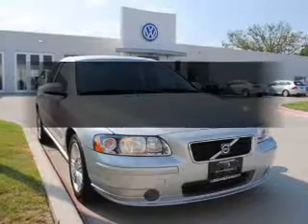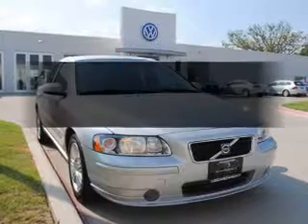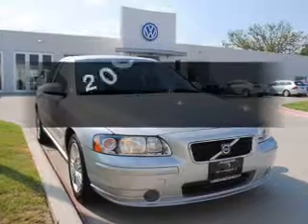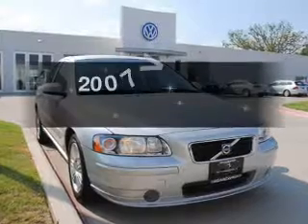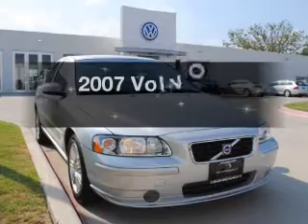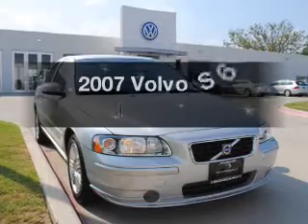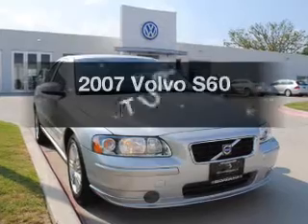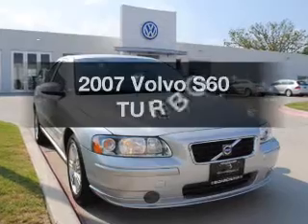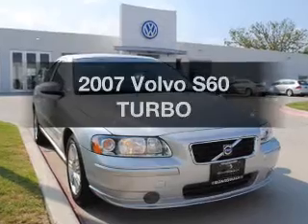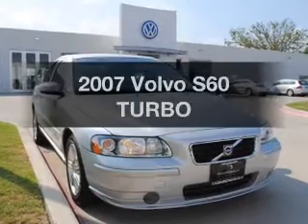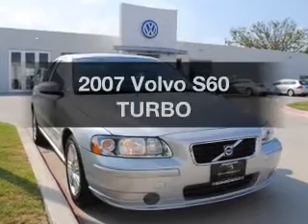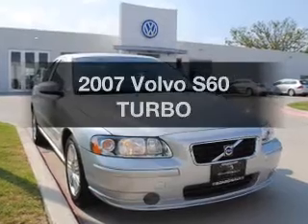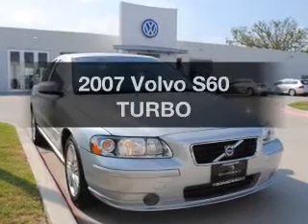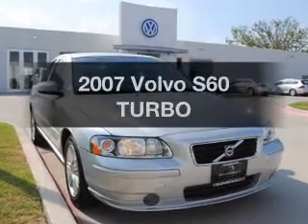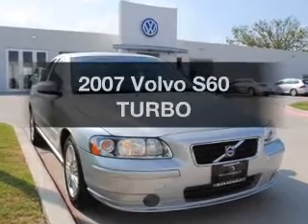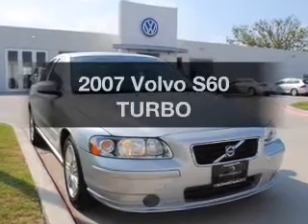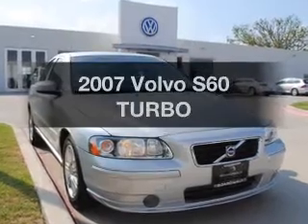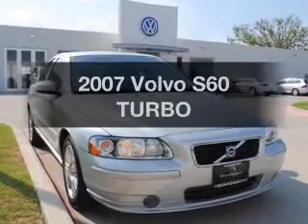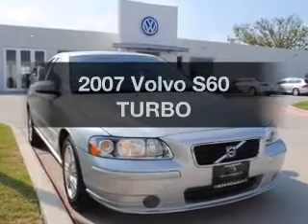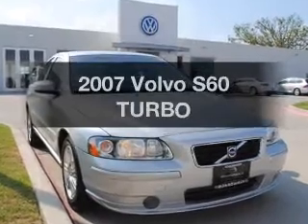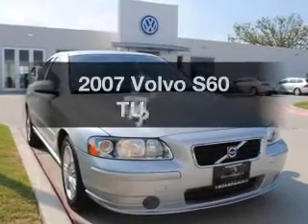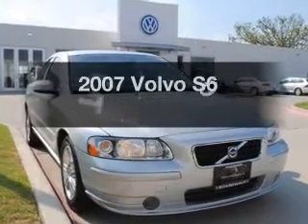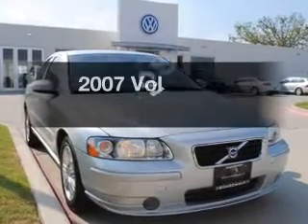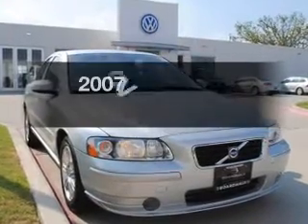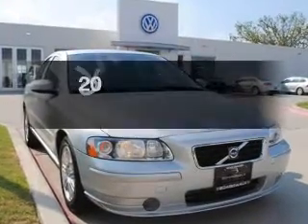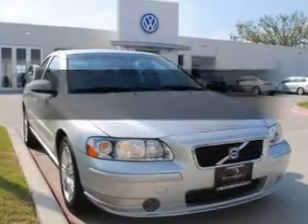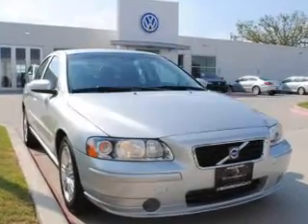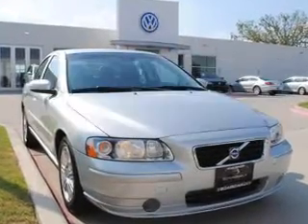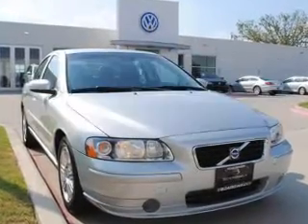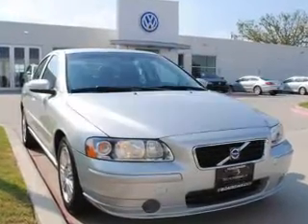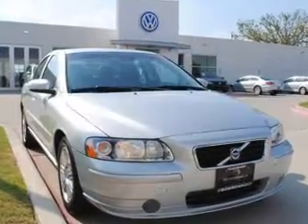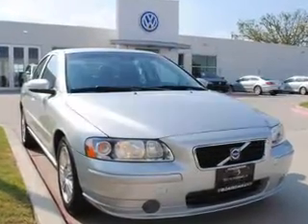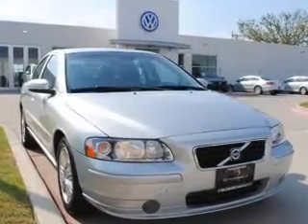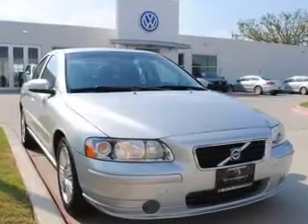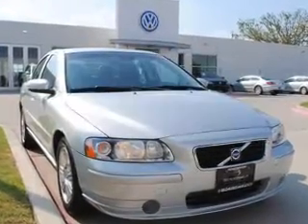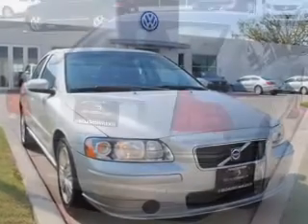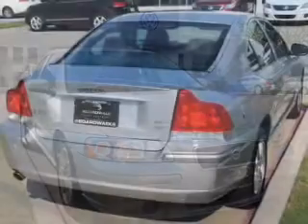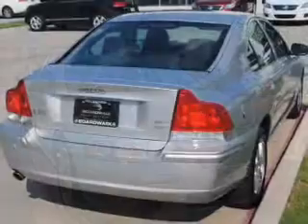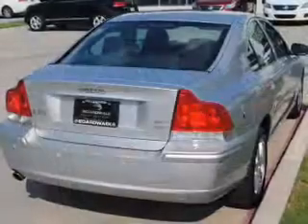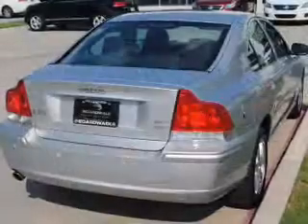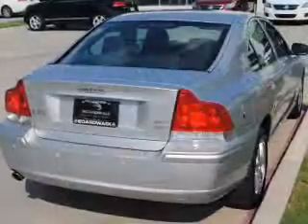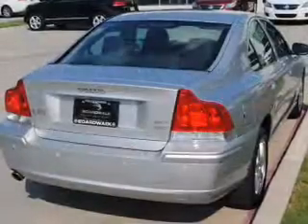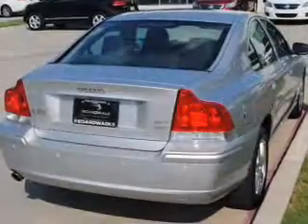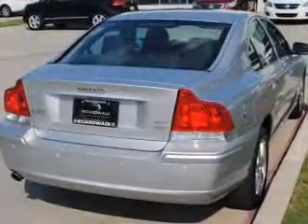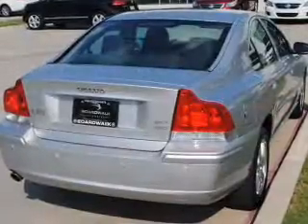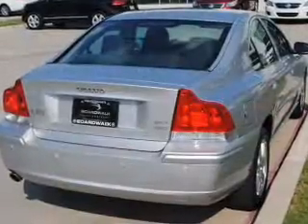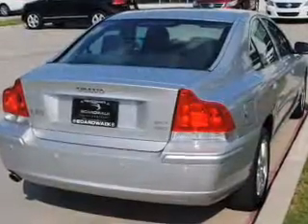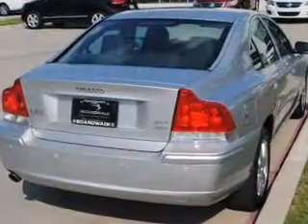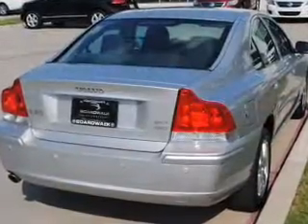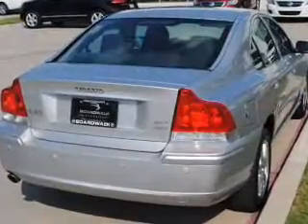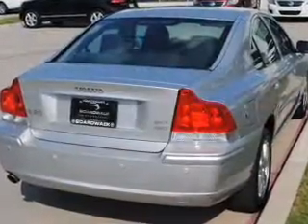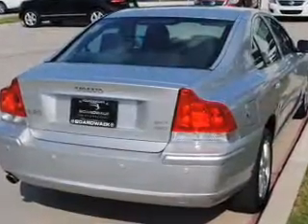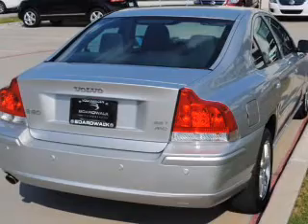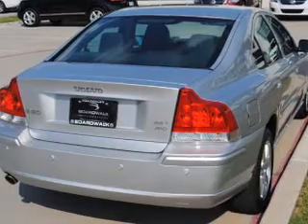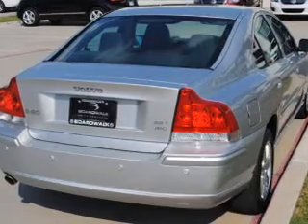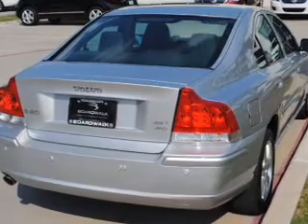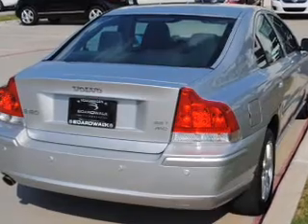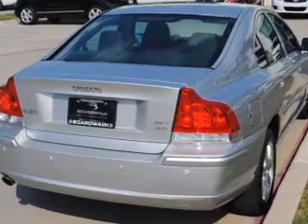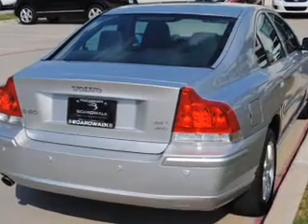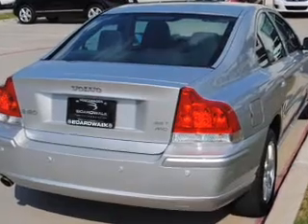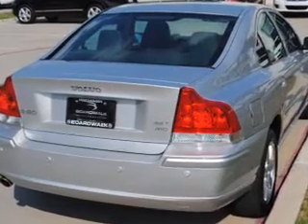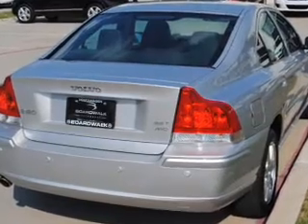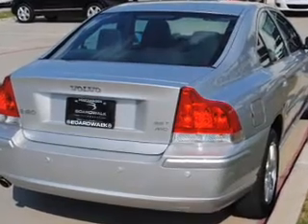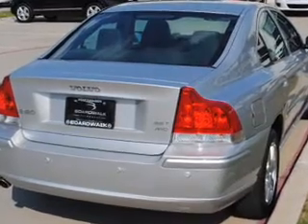Imagine yourself in this 2007 Volvo S60. If you're looking for an automobile with great attributes, look no further.